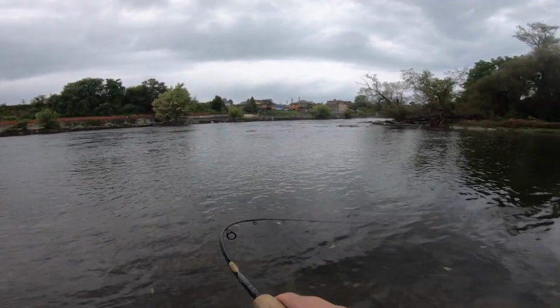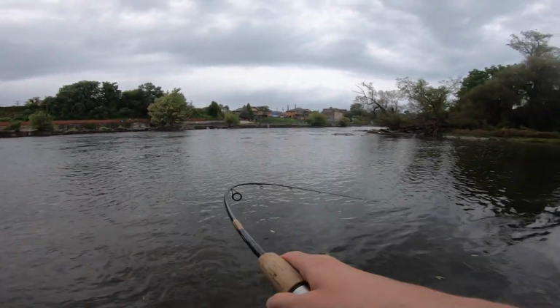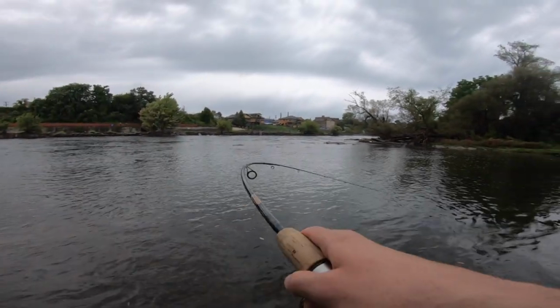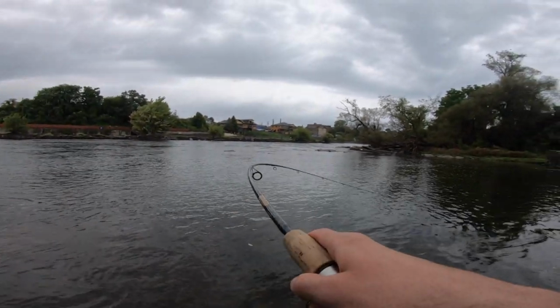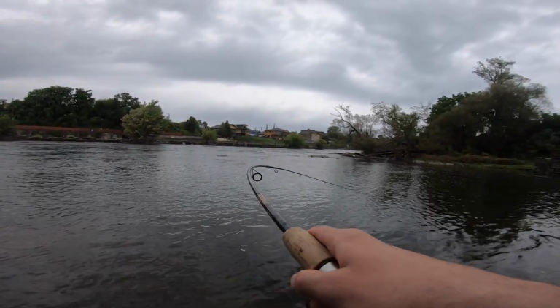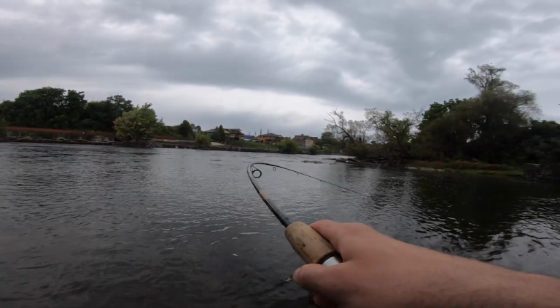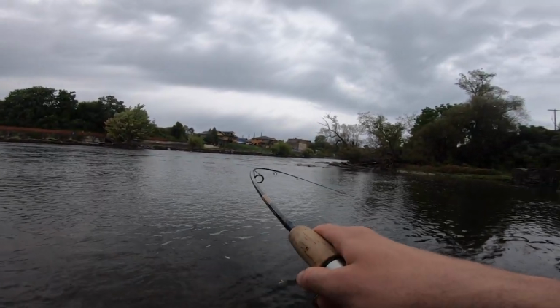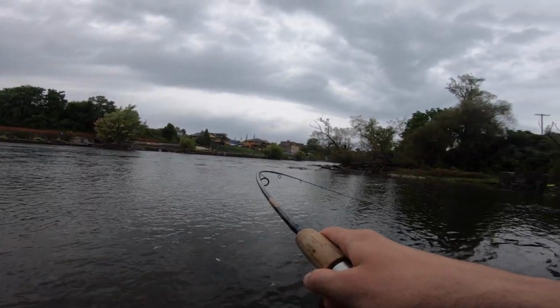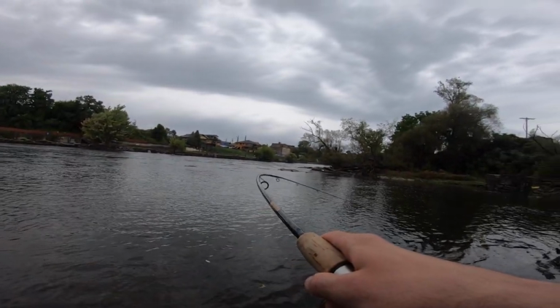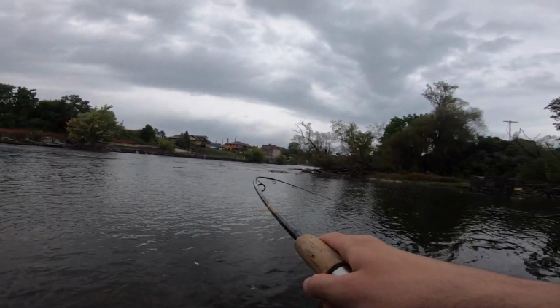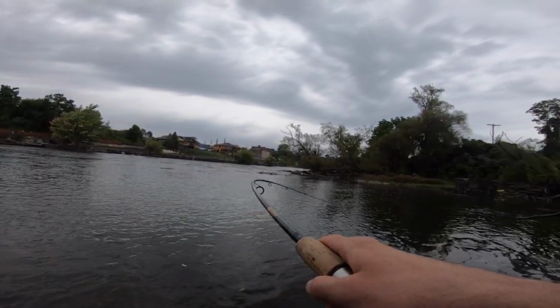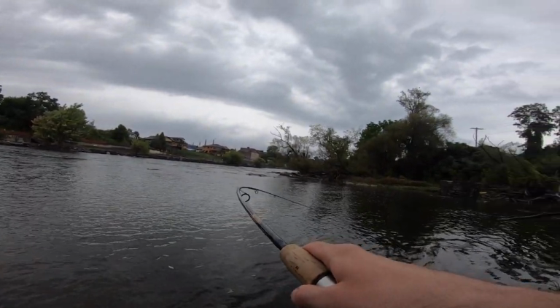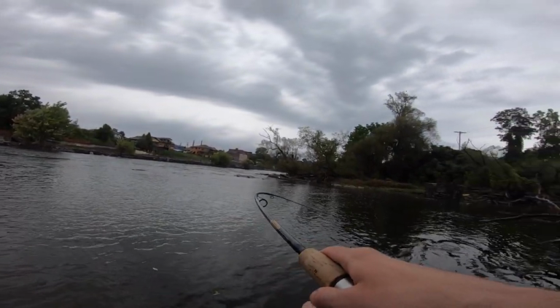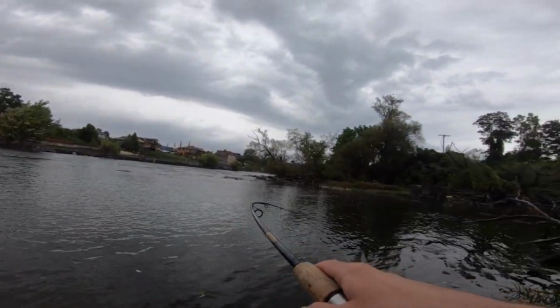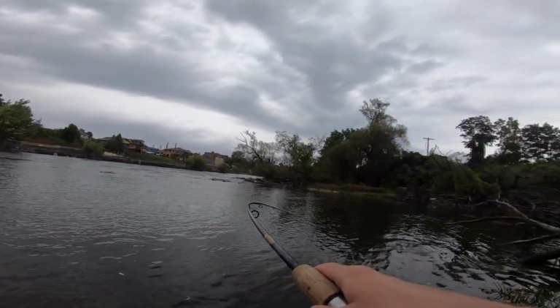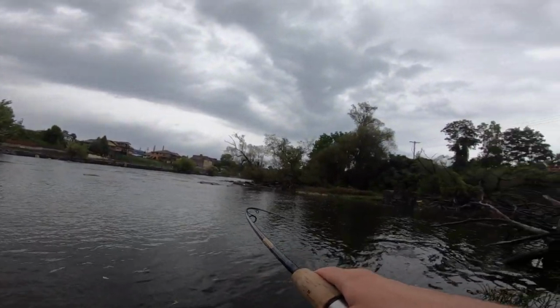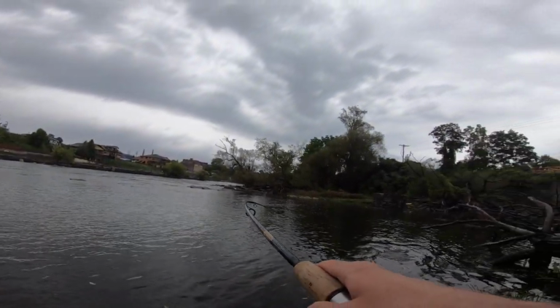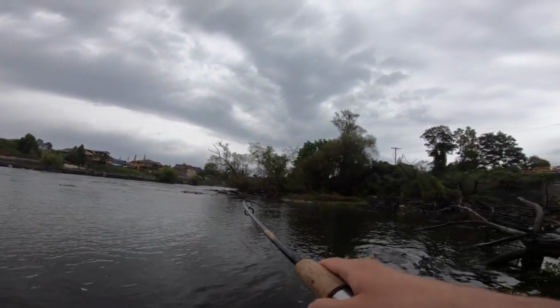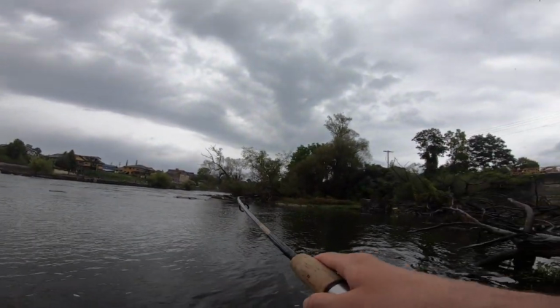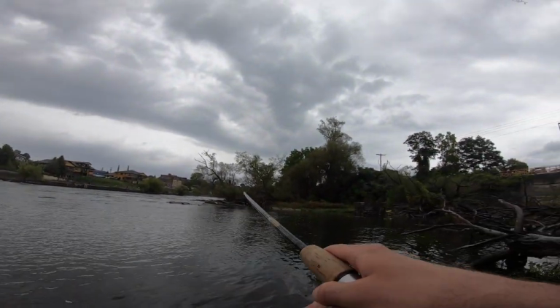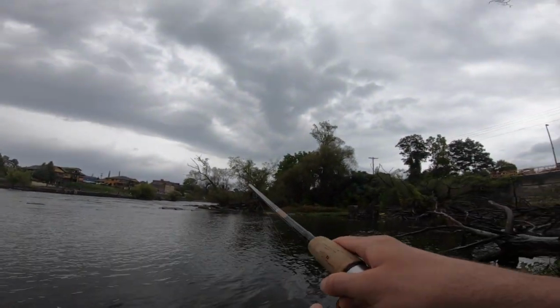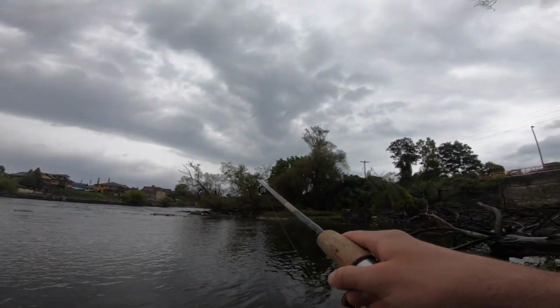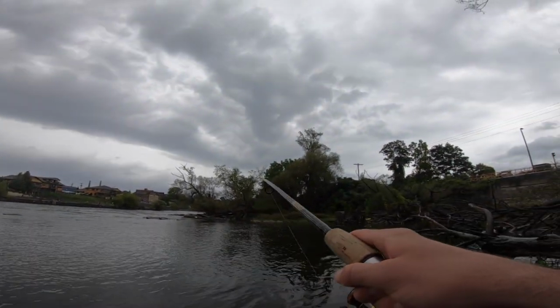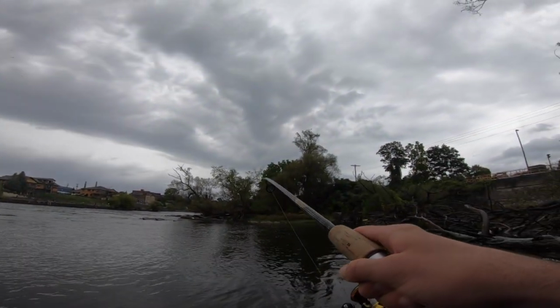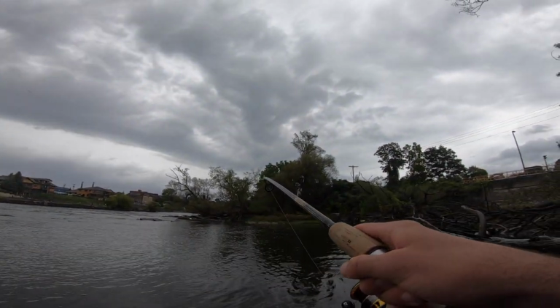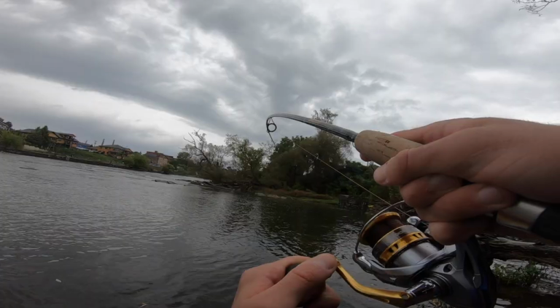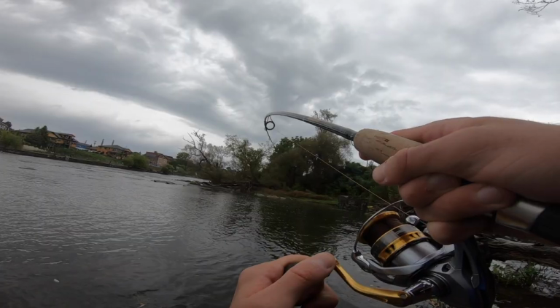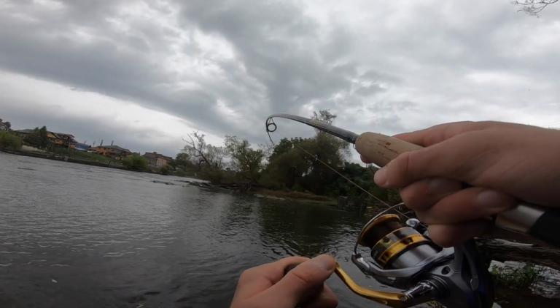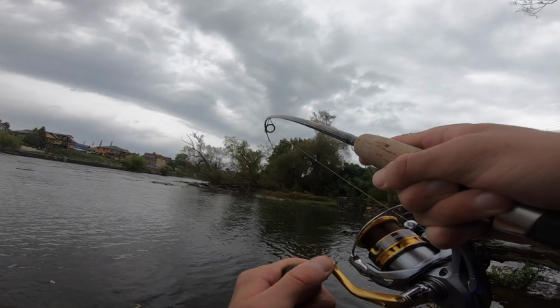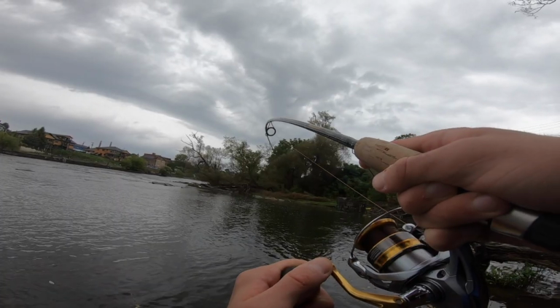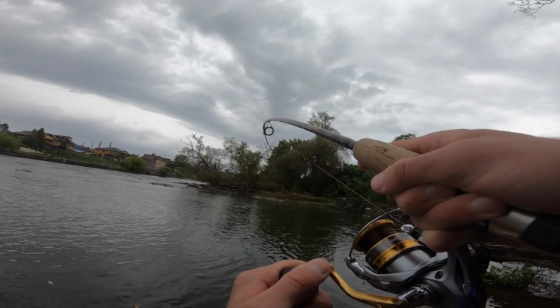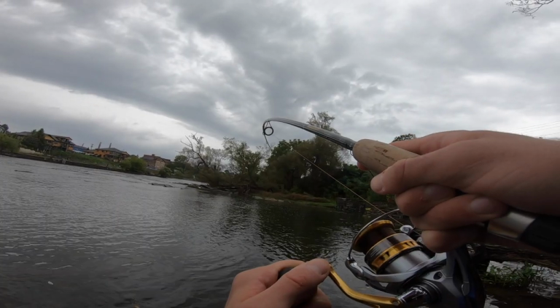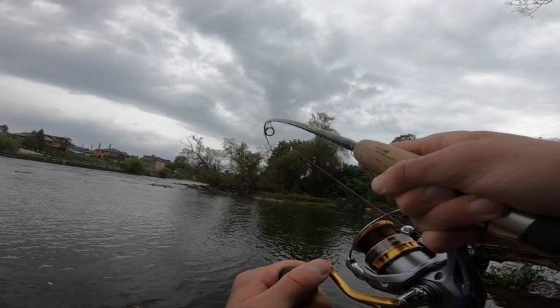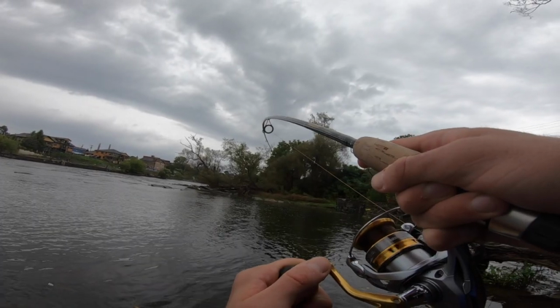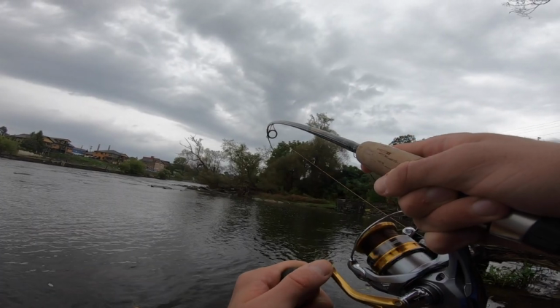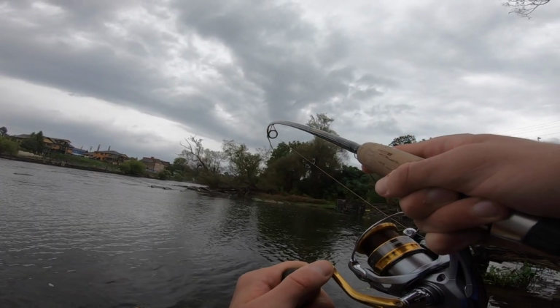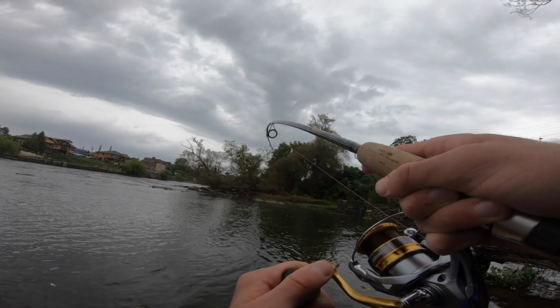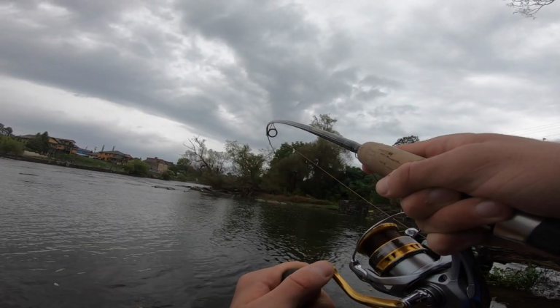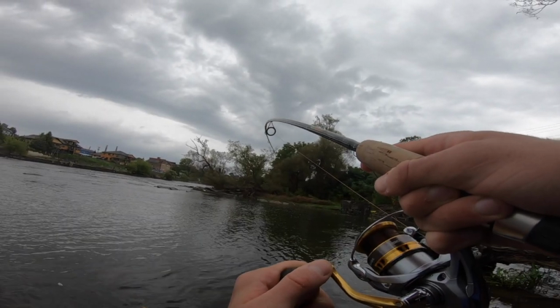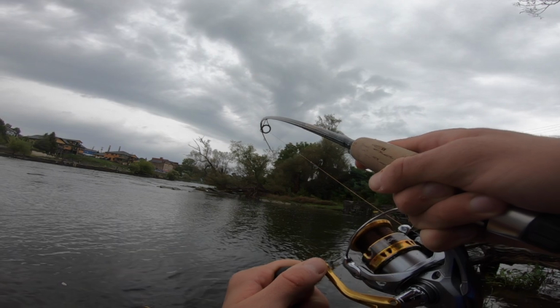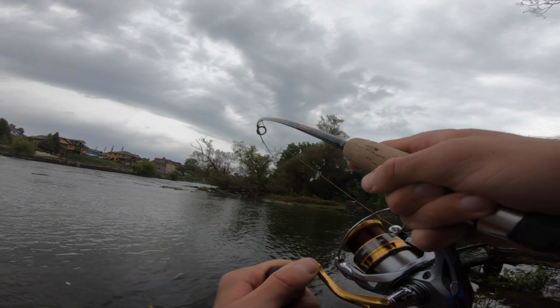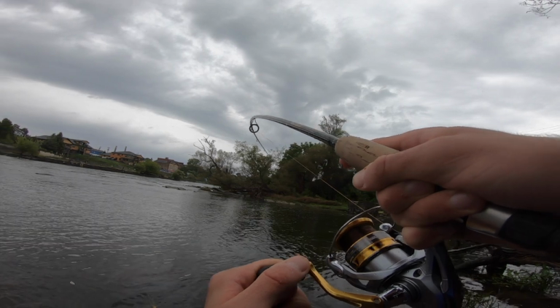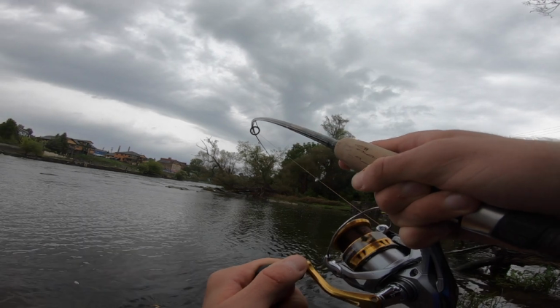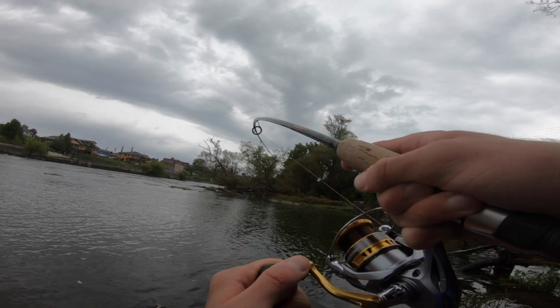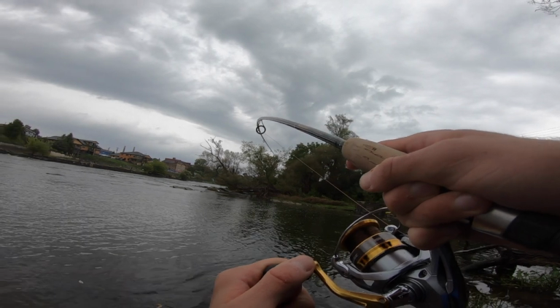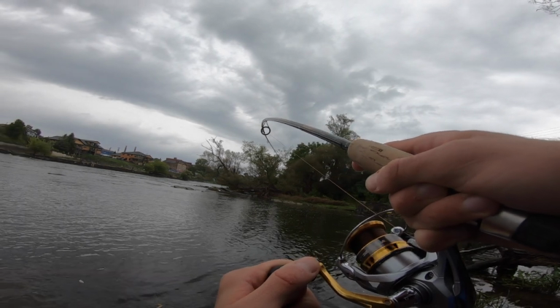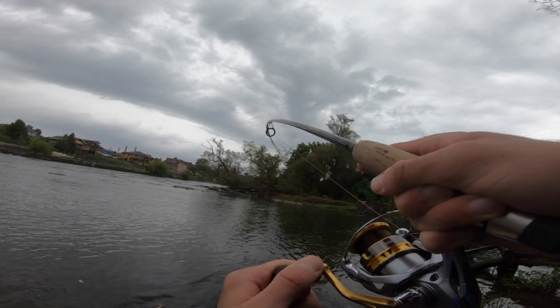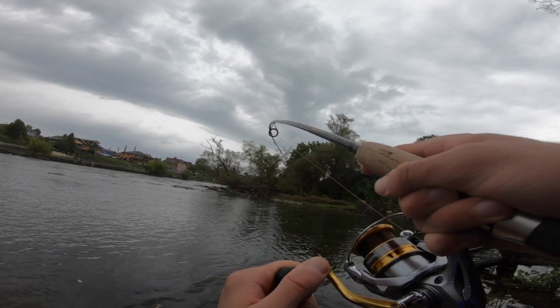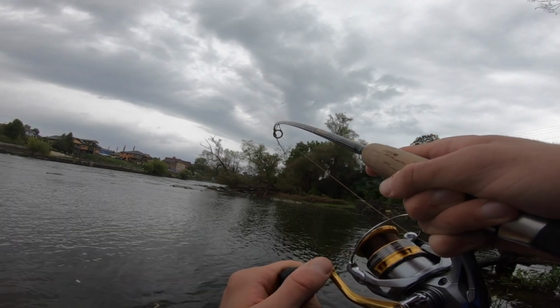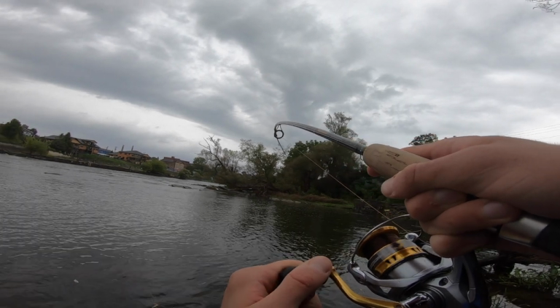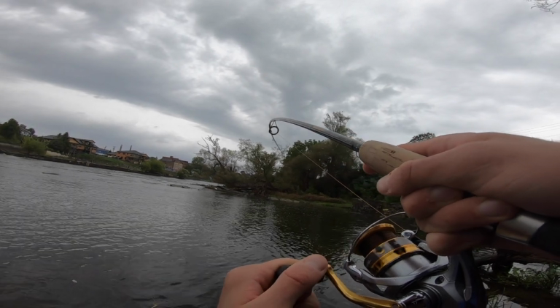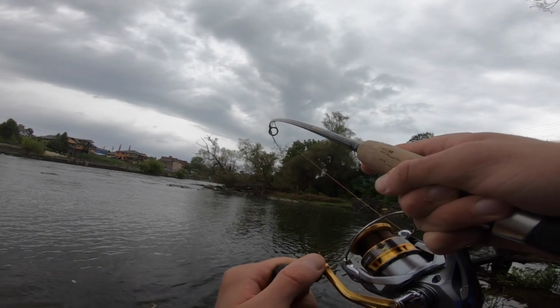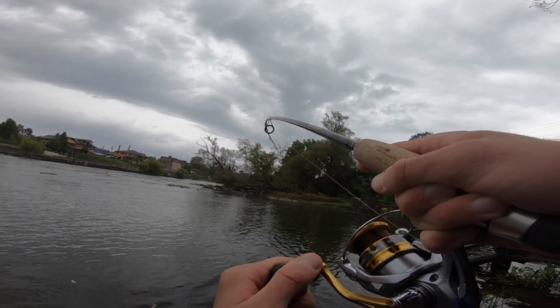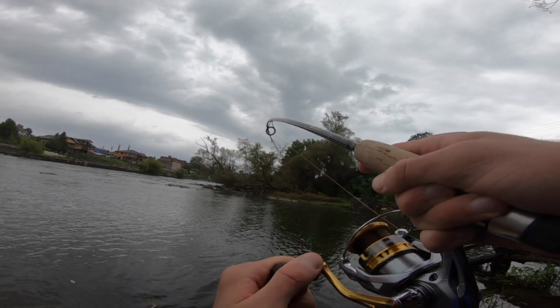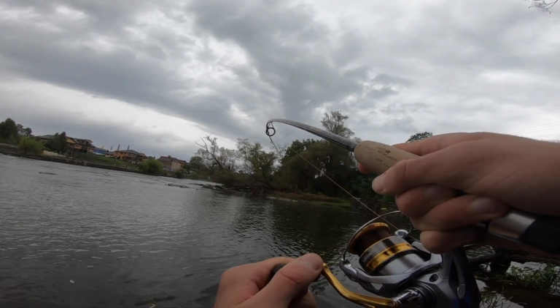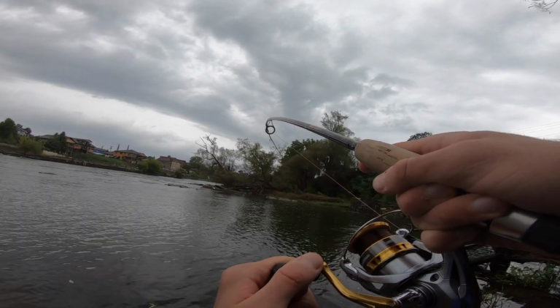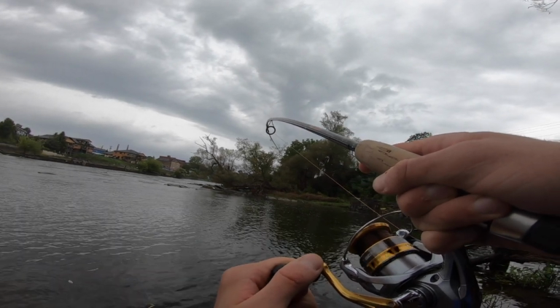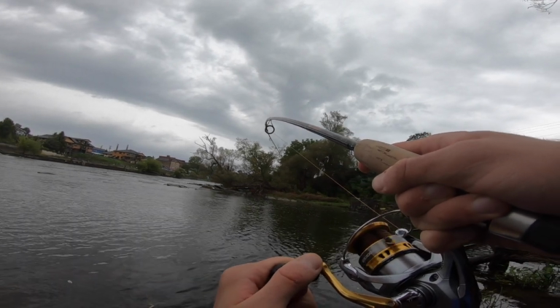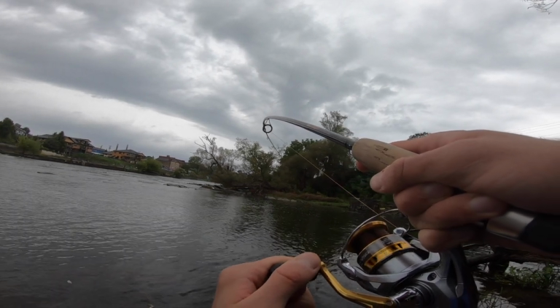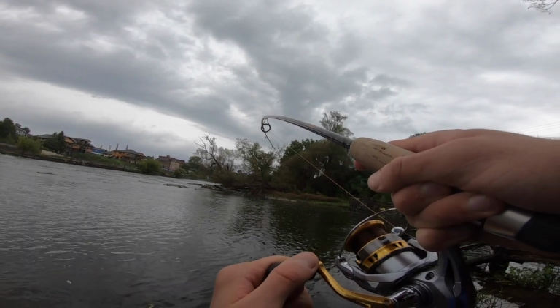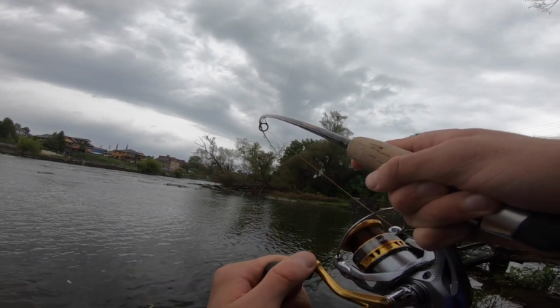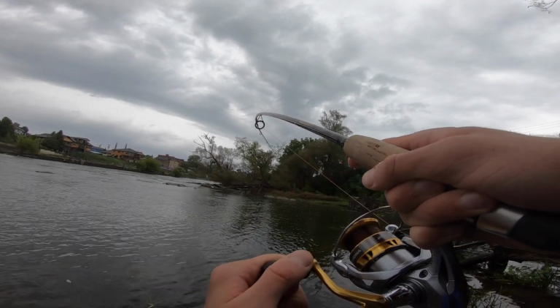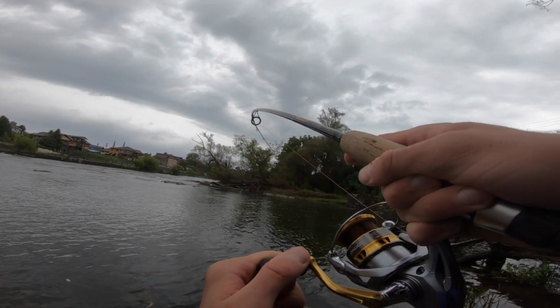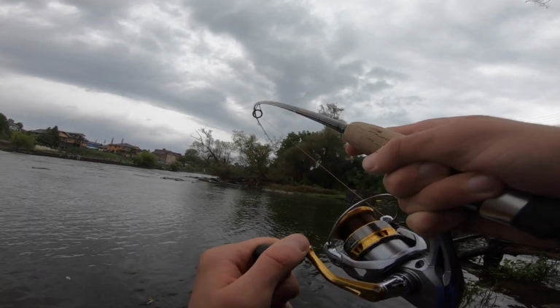Got him! Fish on! What is that? That's got to be a trout. Or salmon. Uh oh.